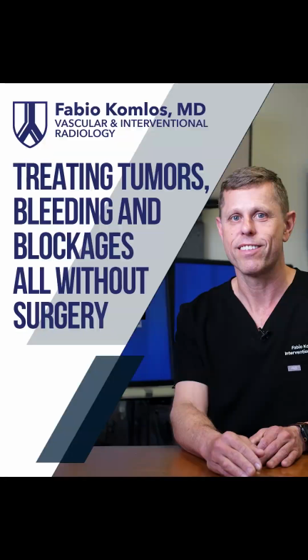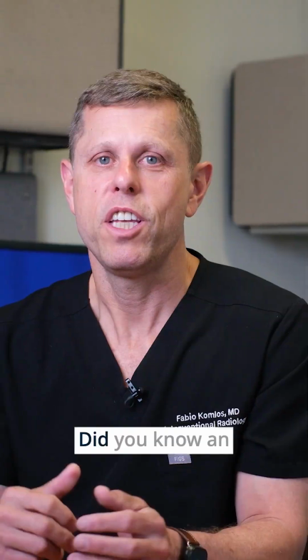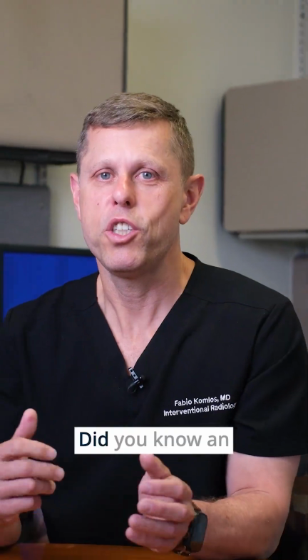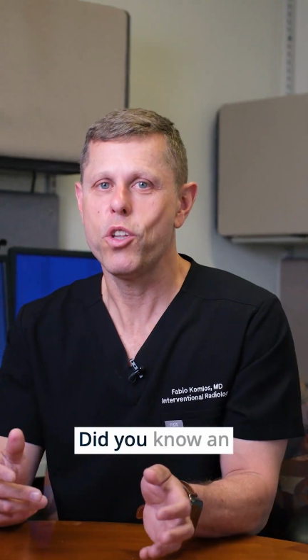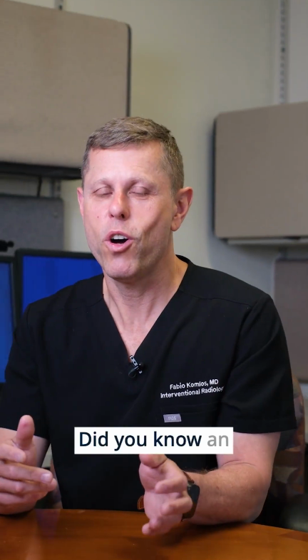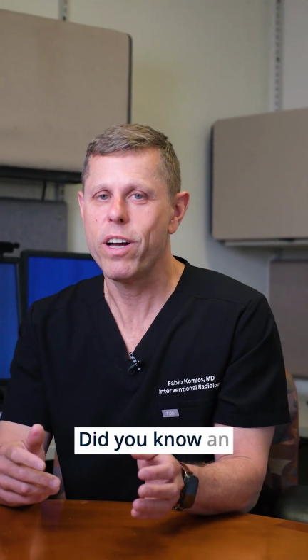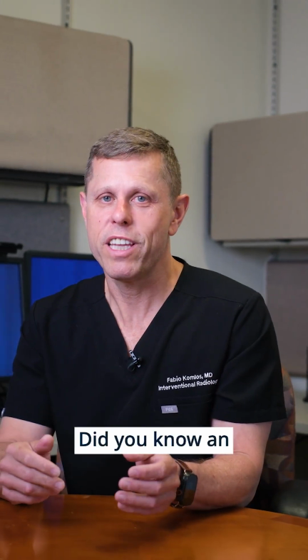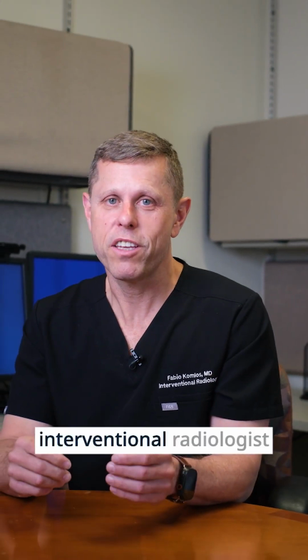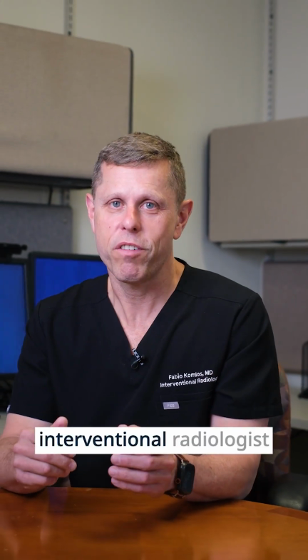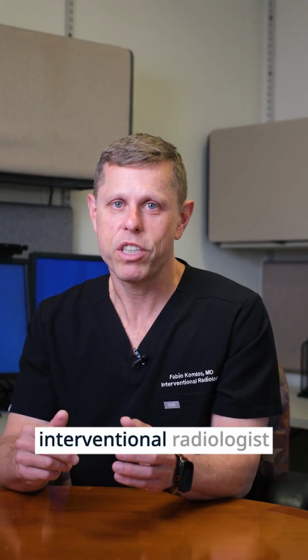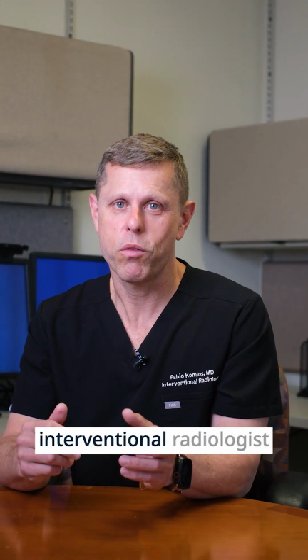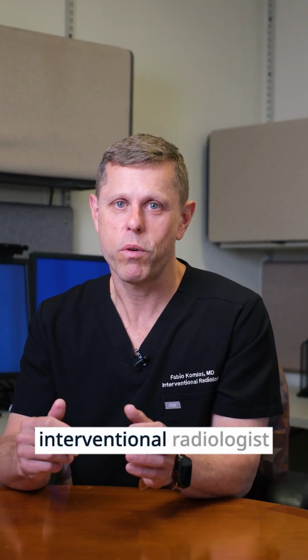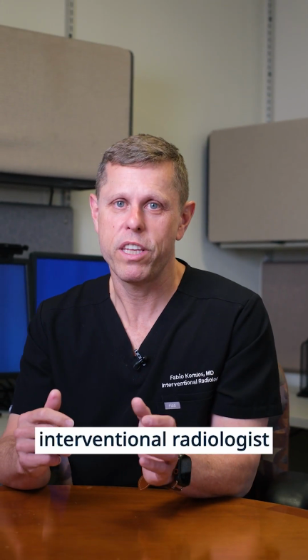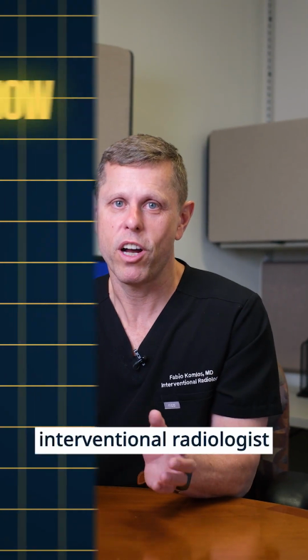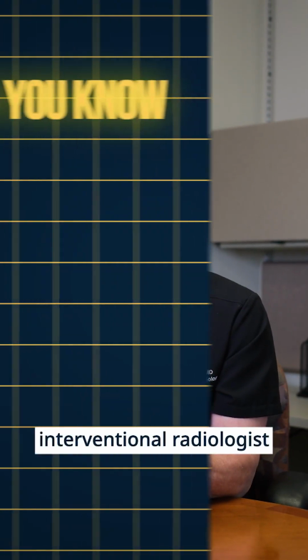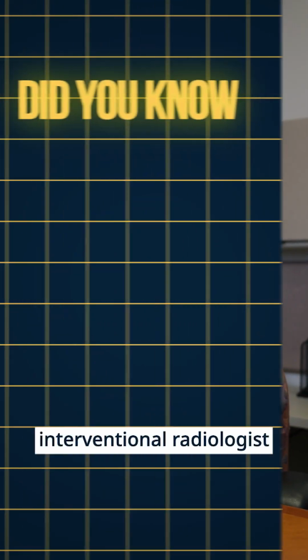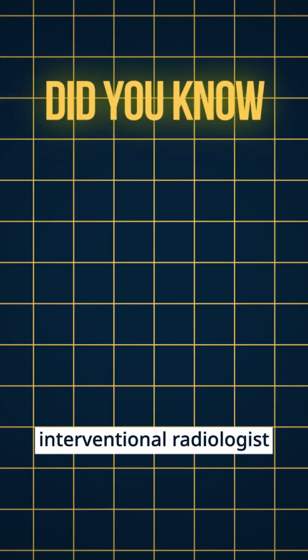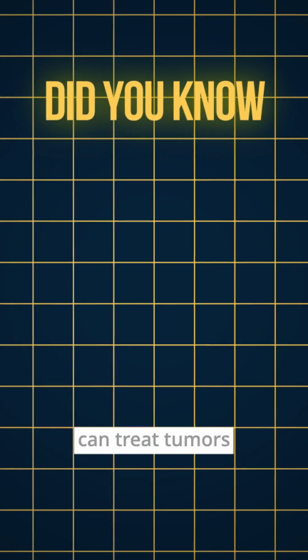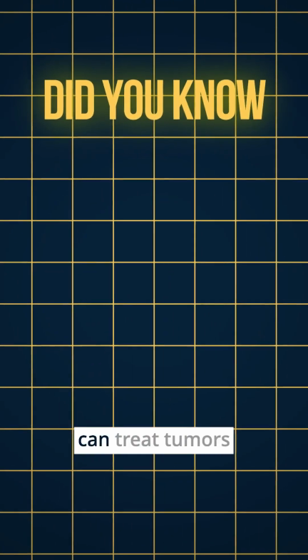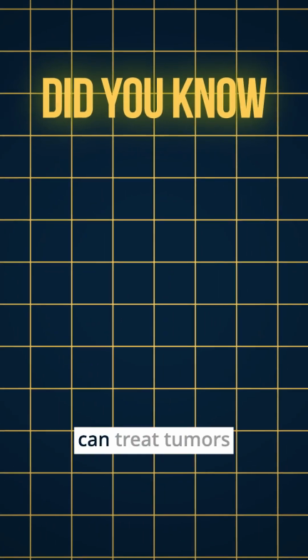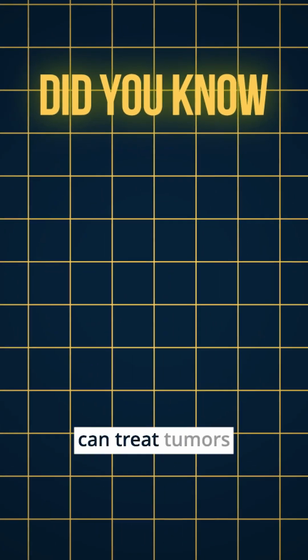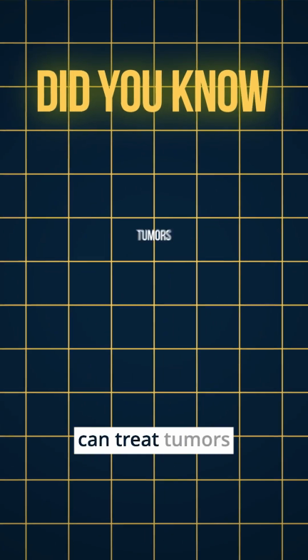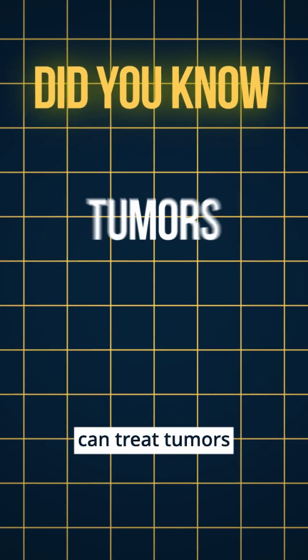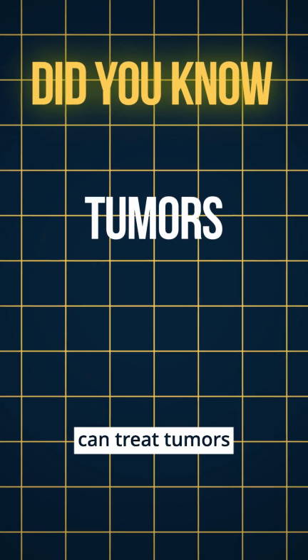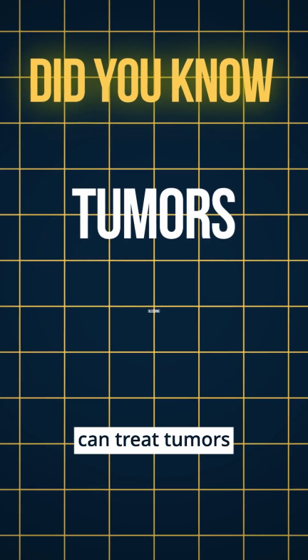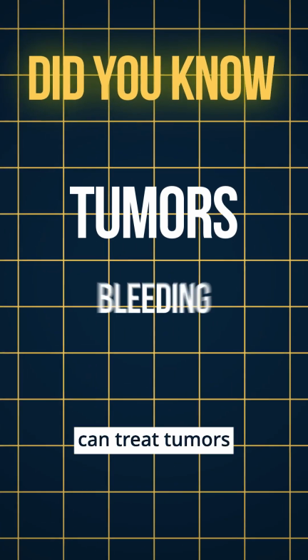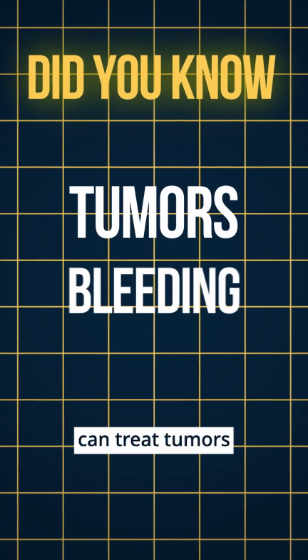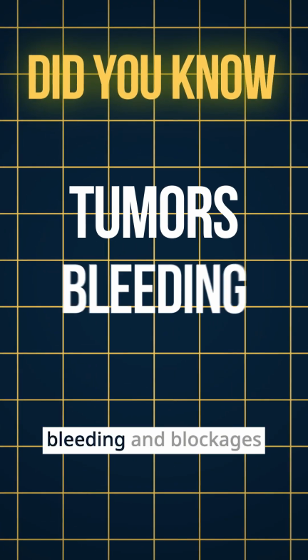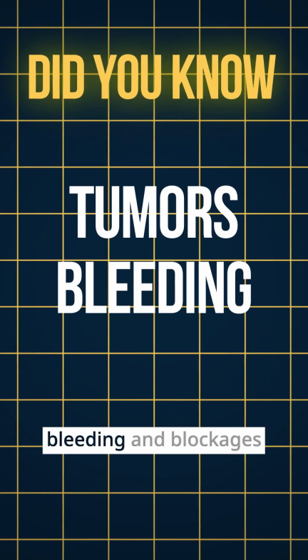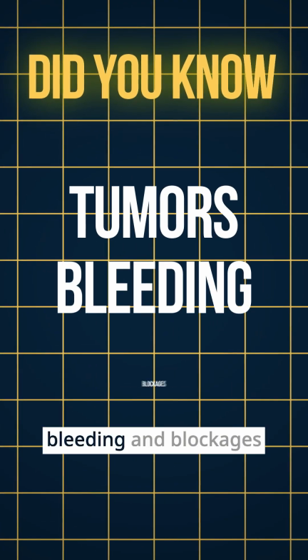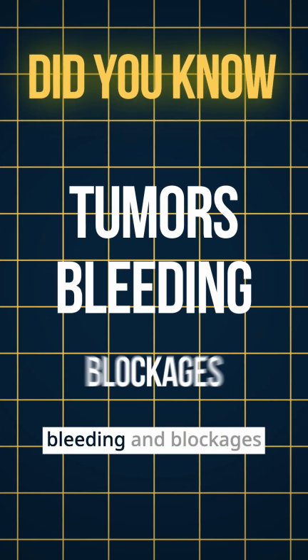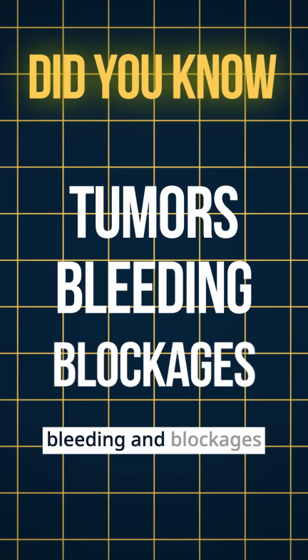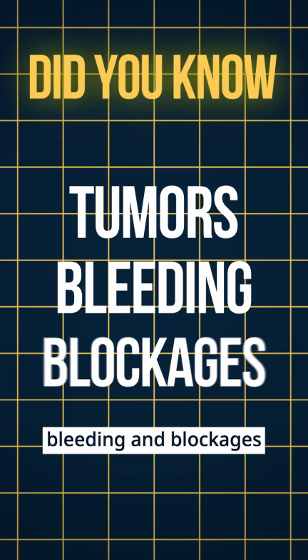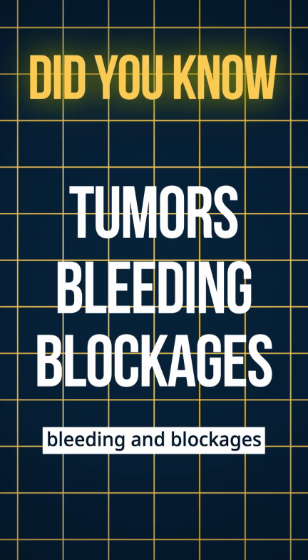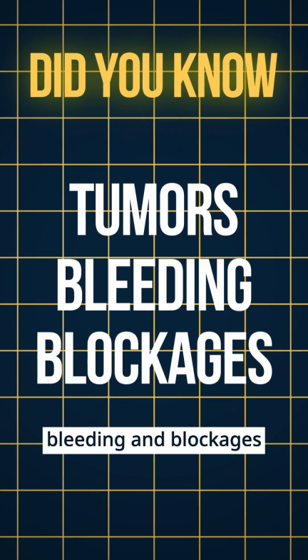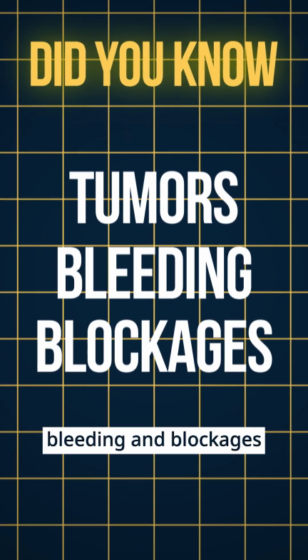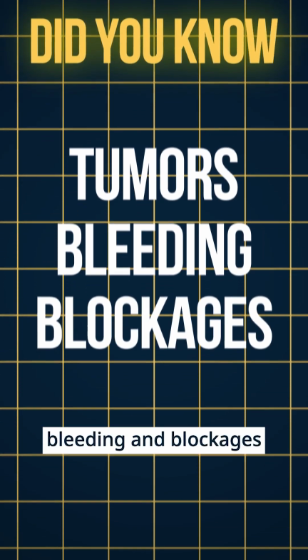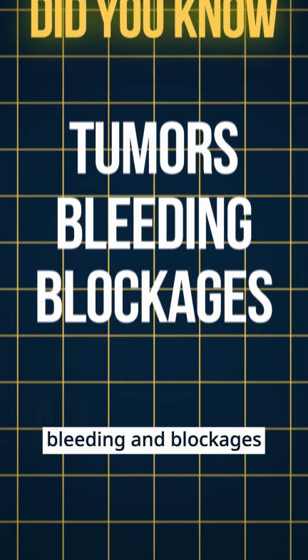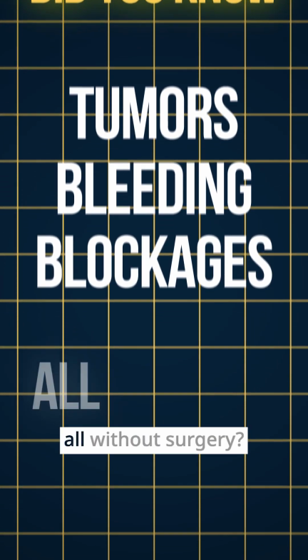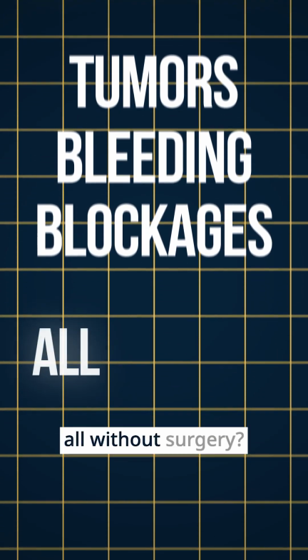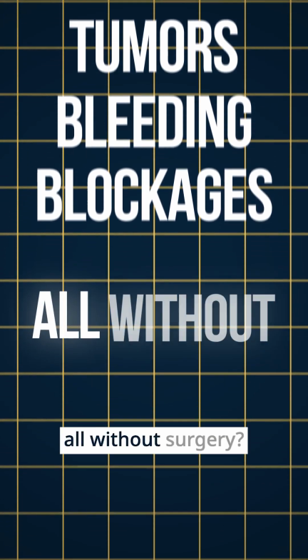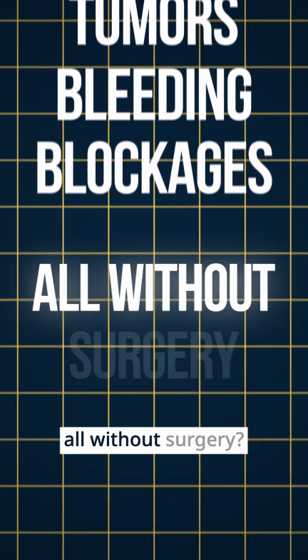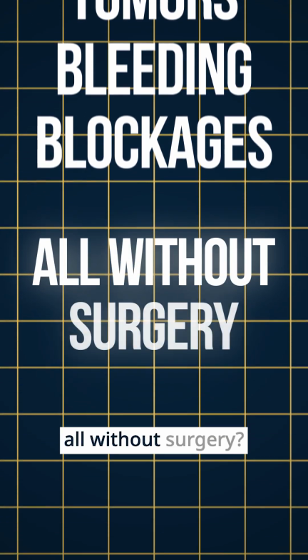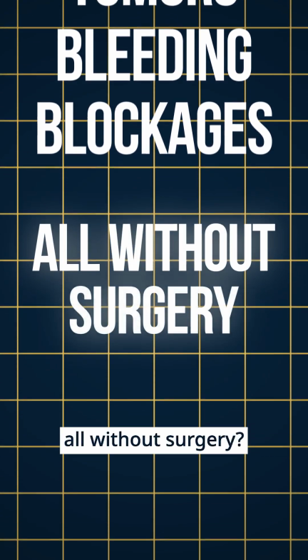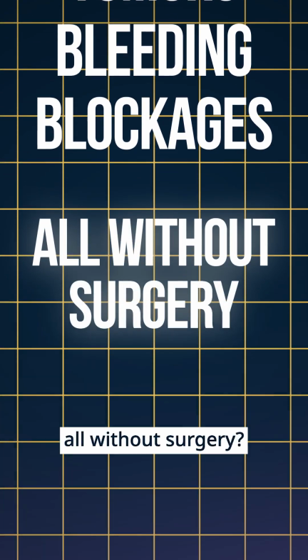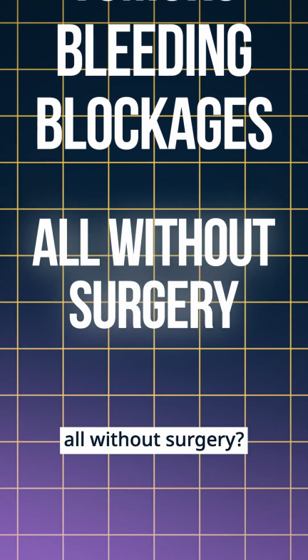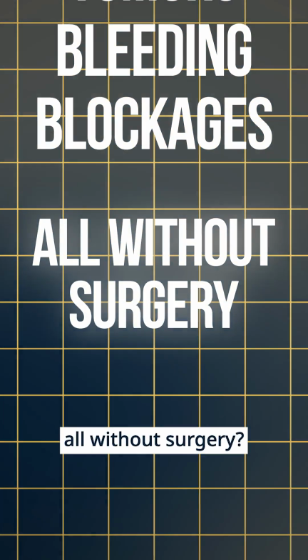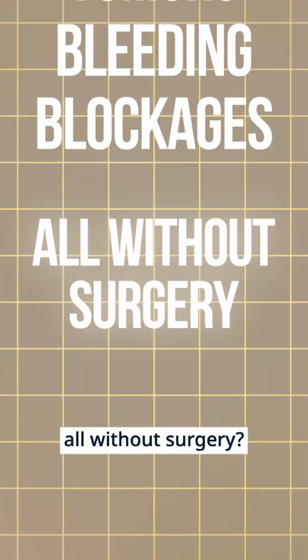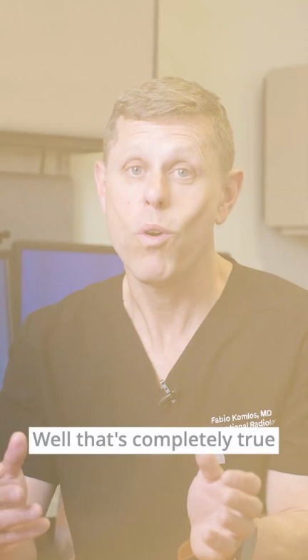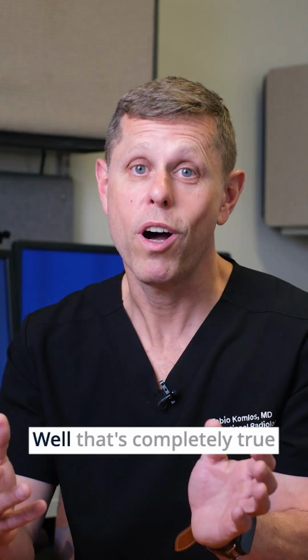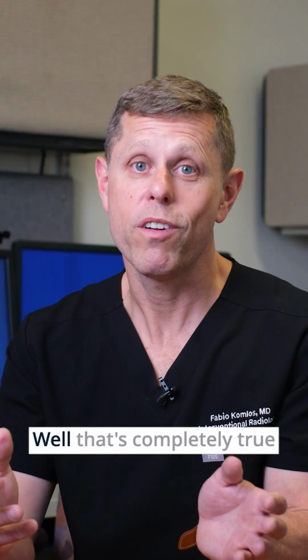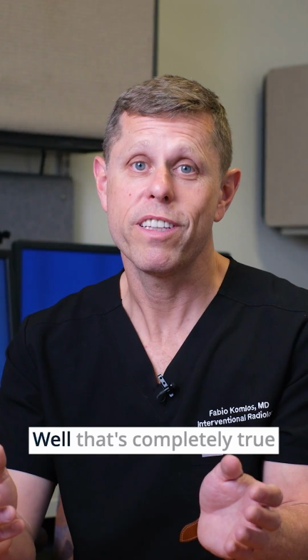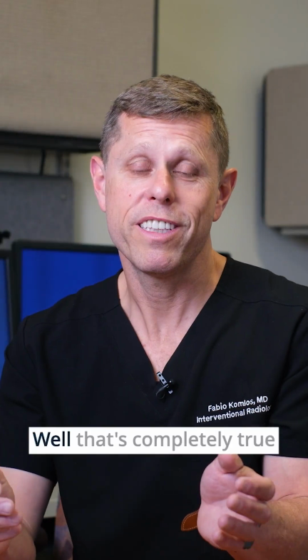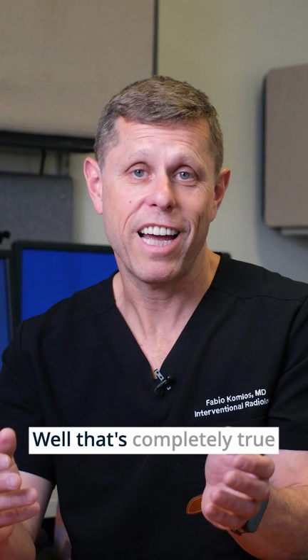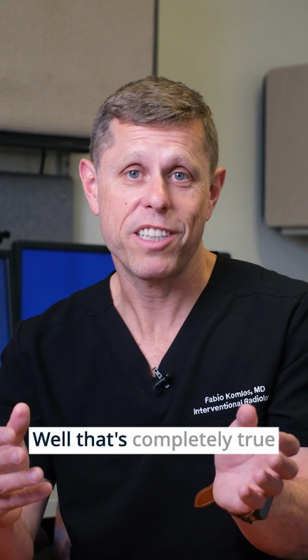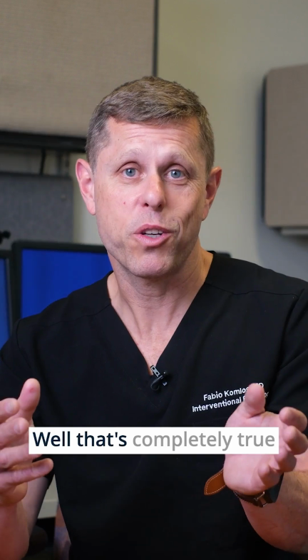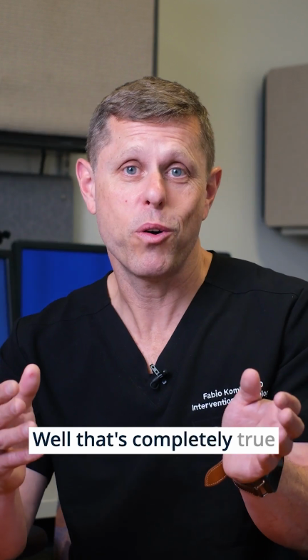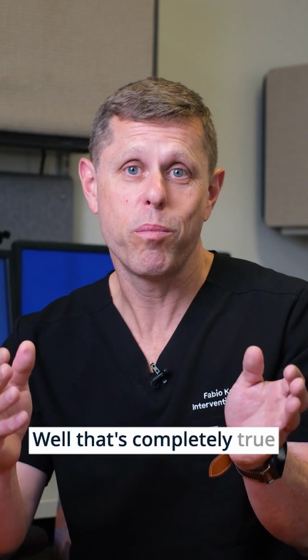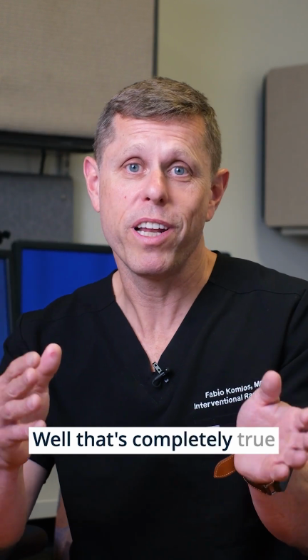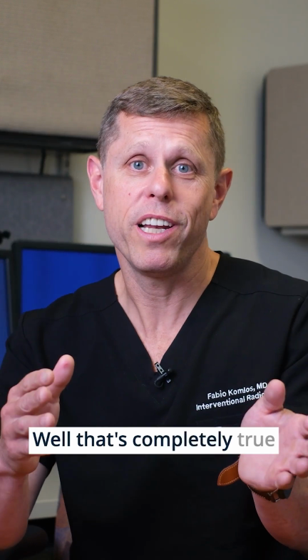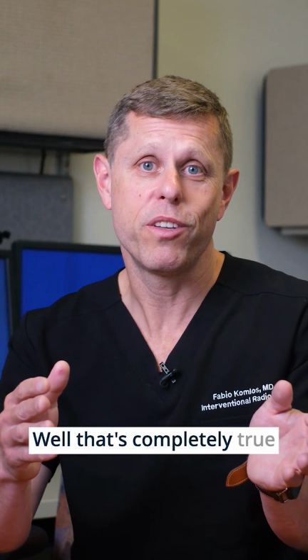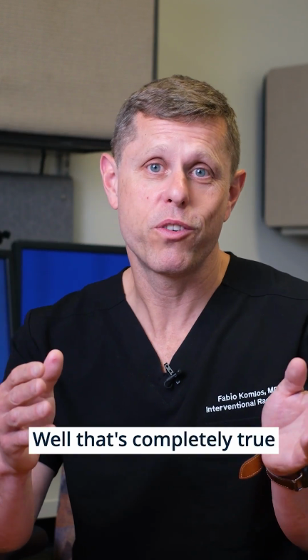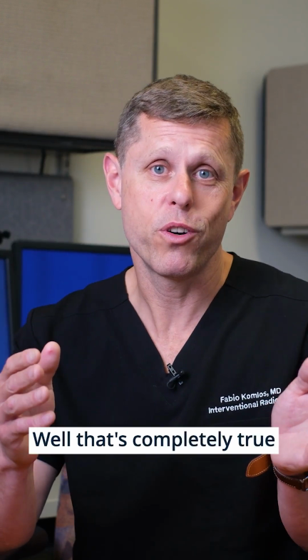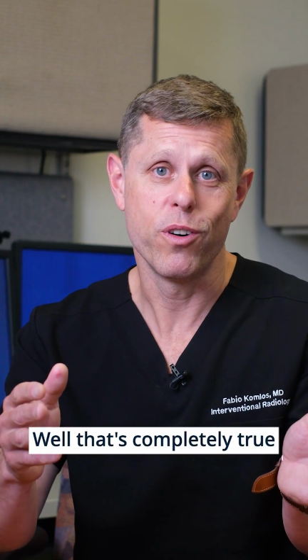Did you know an interventional radiologist can treat tumors, bleeding, and blockages all without surgery? Well, that's completely true.